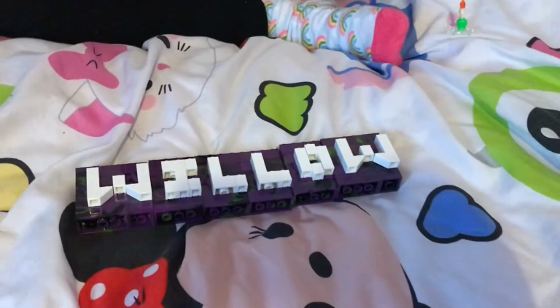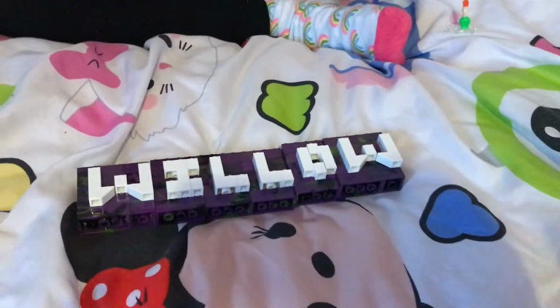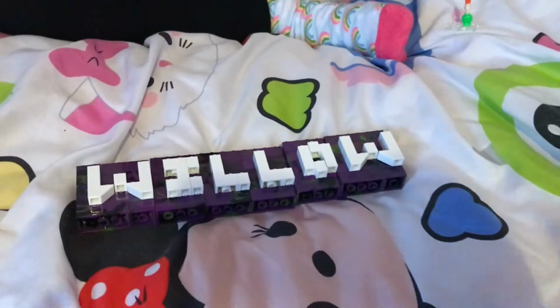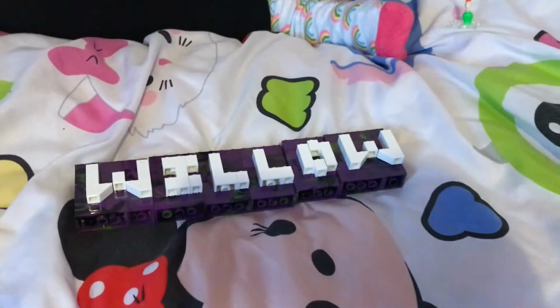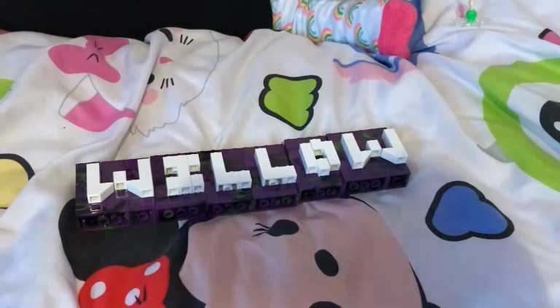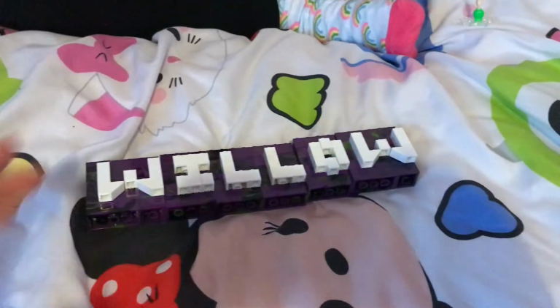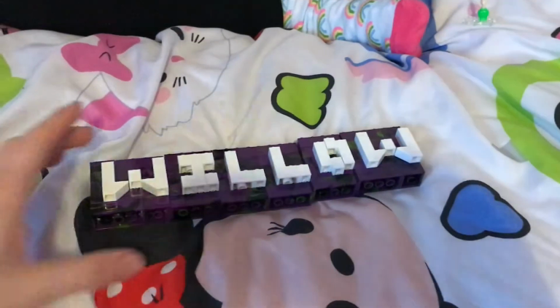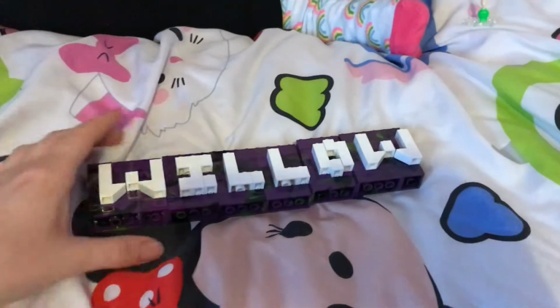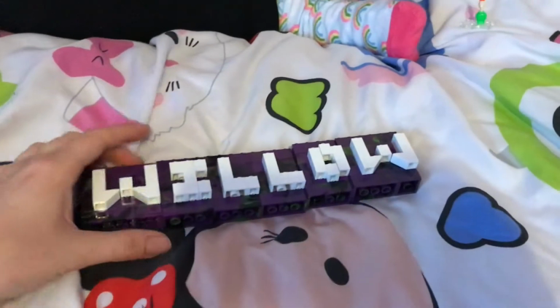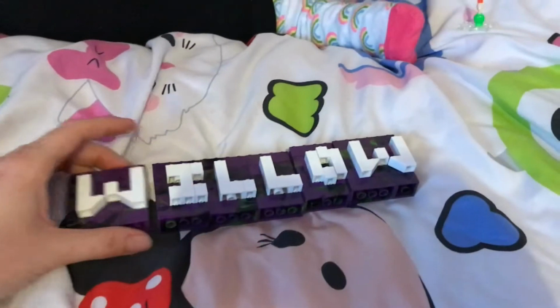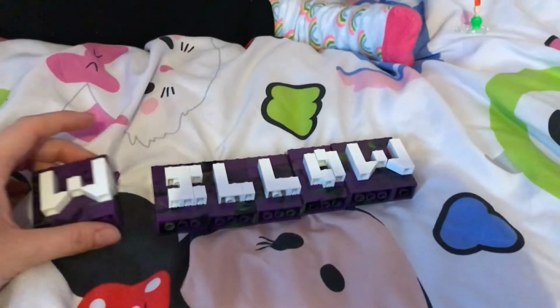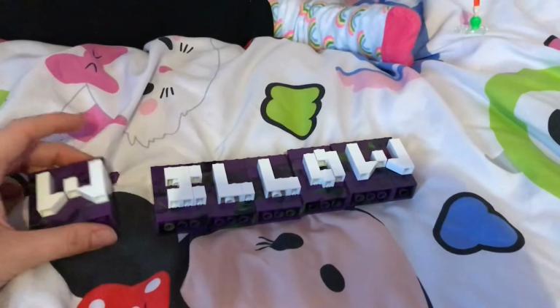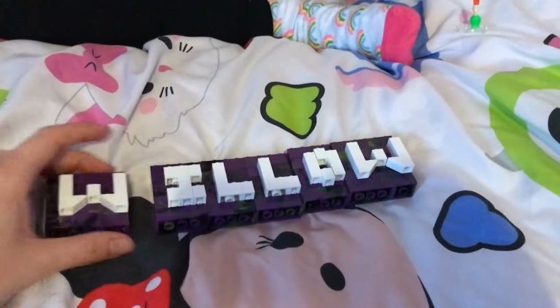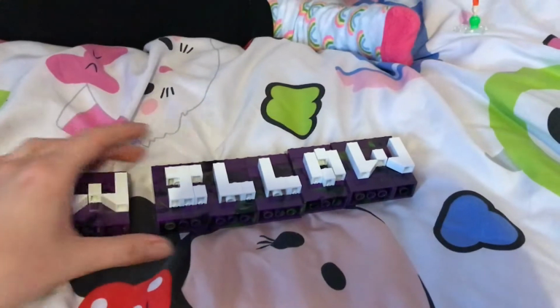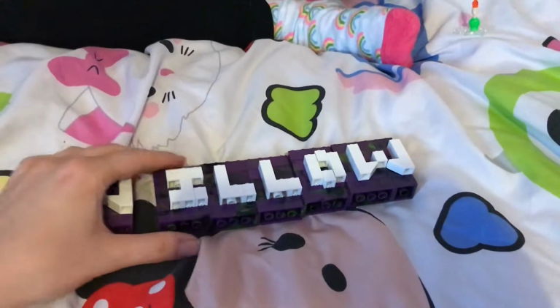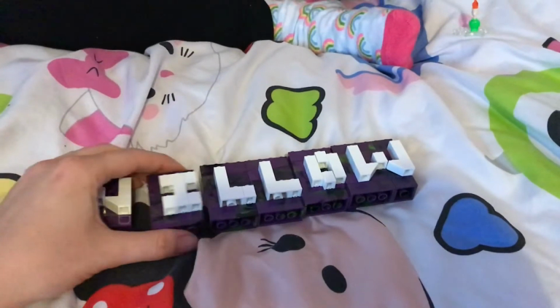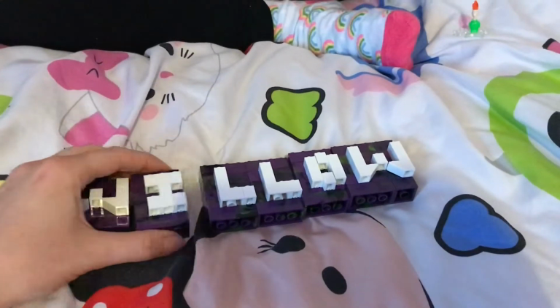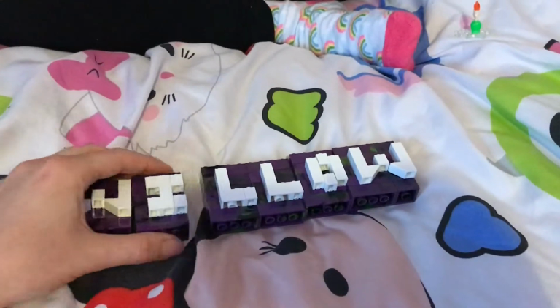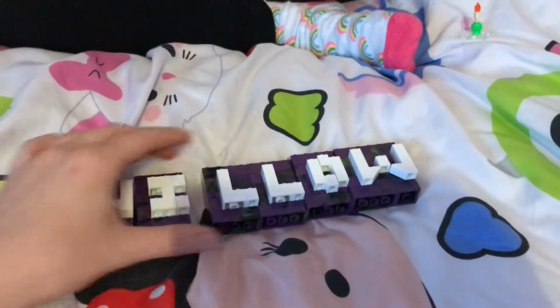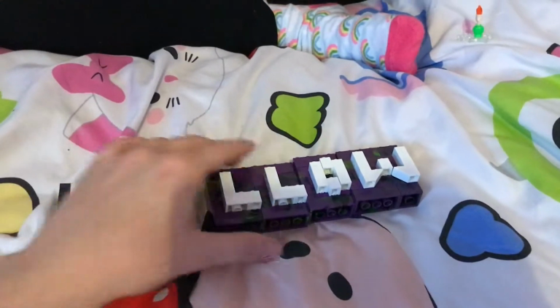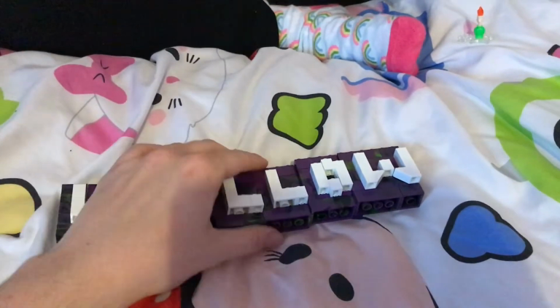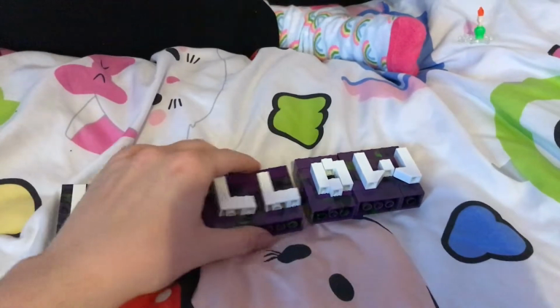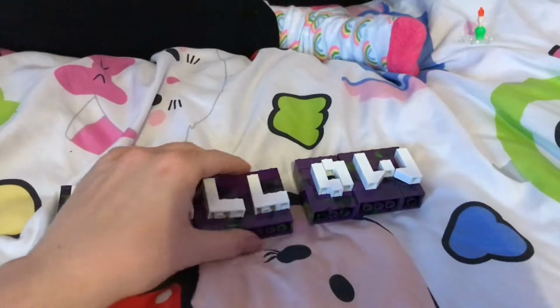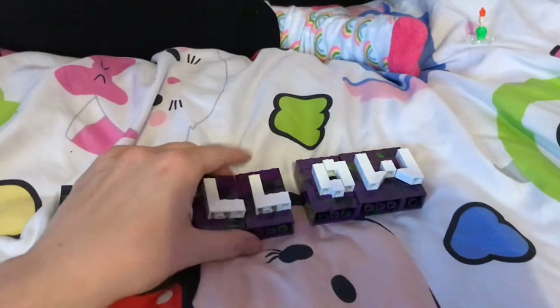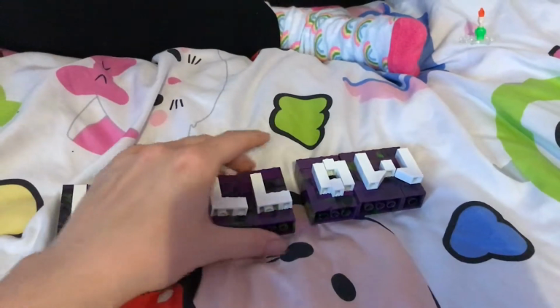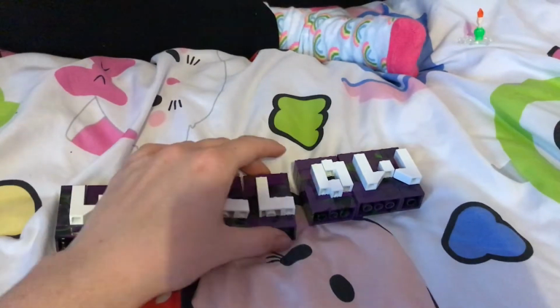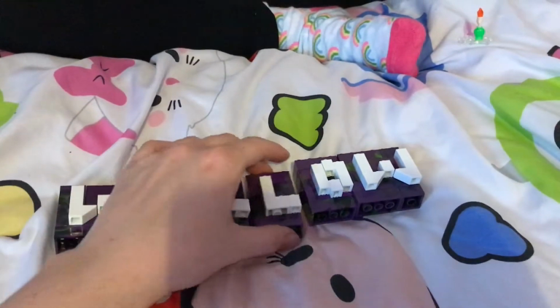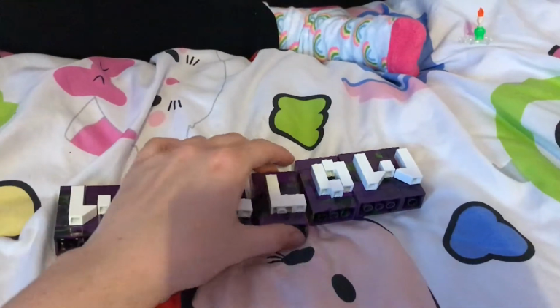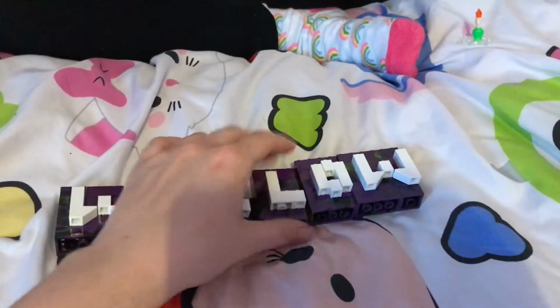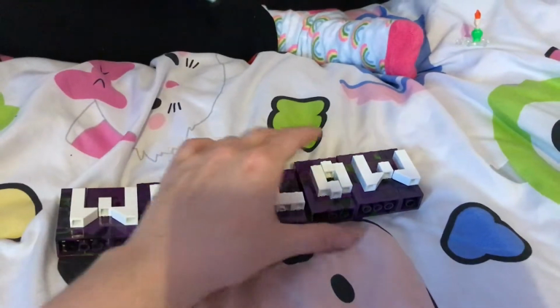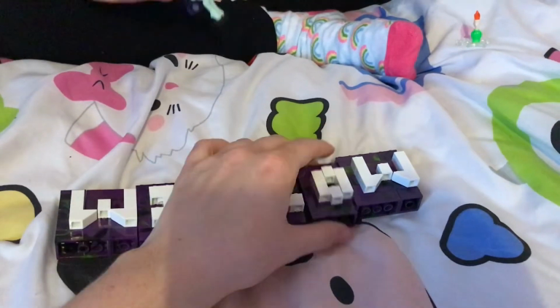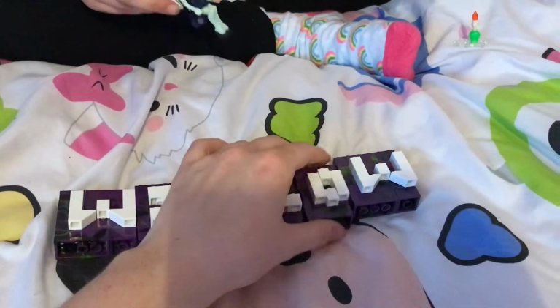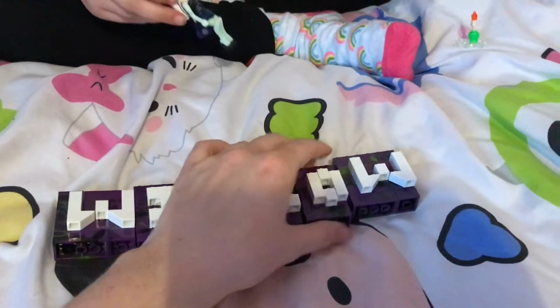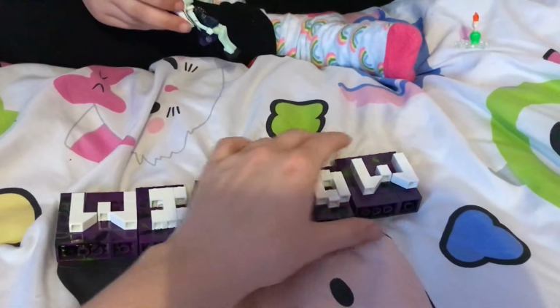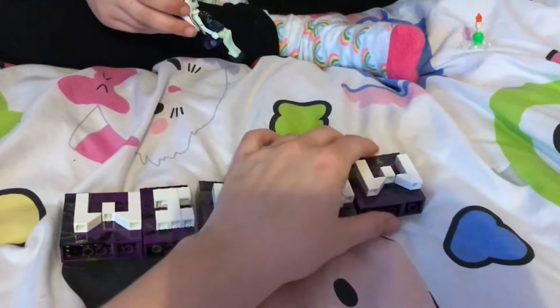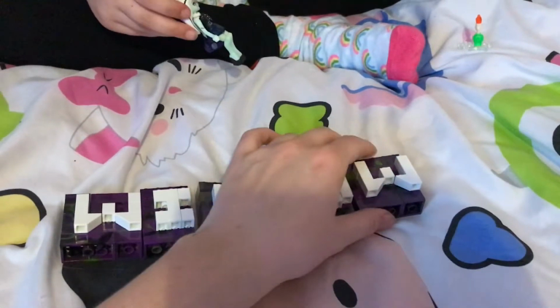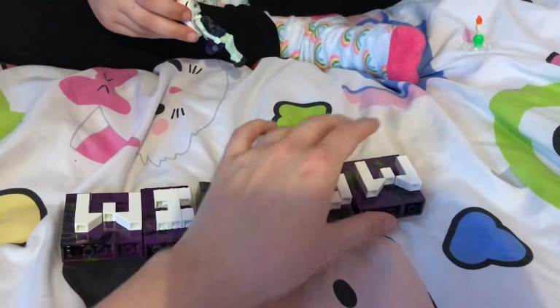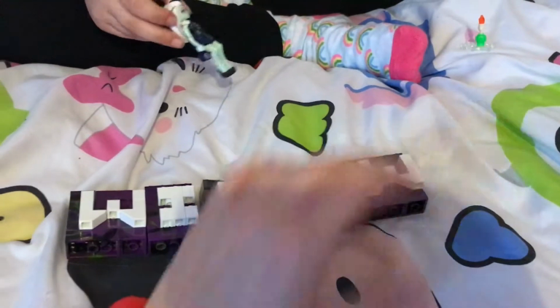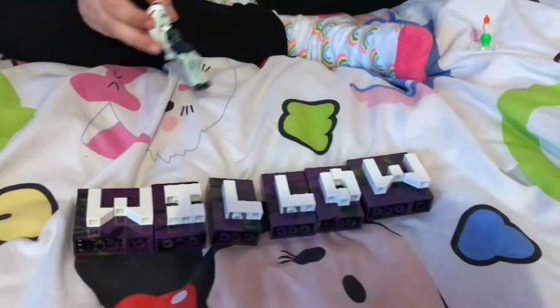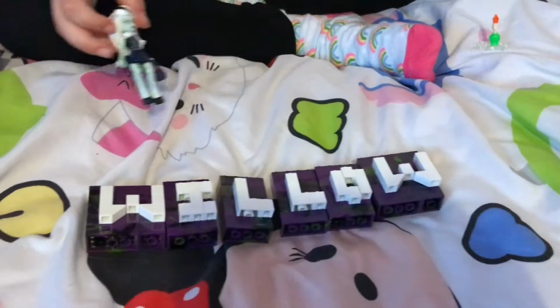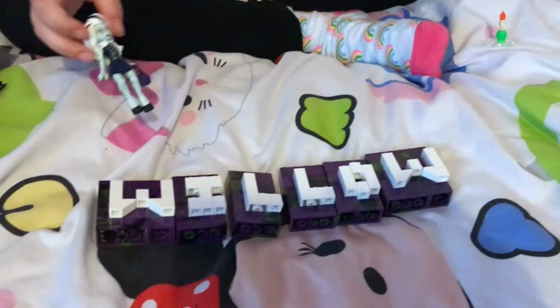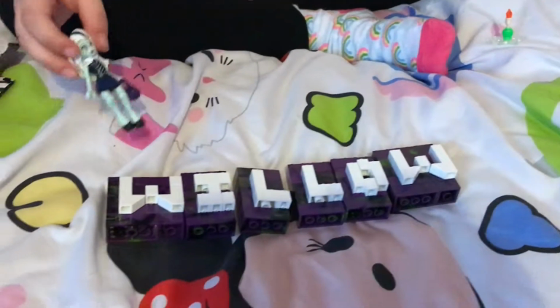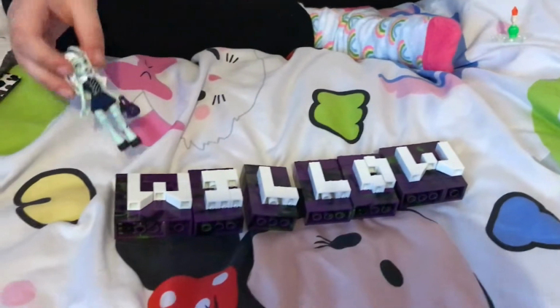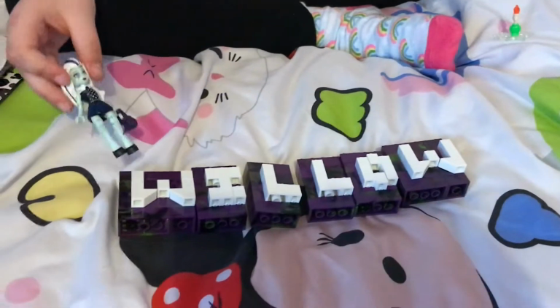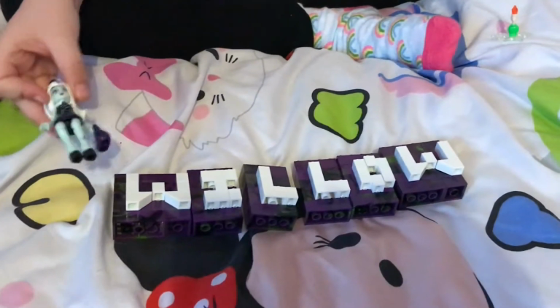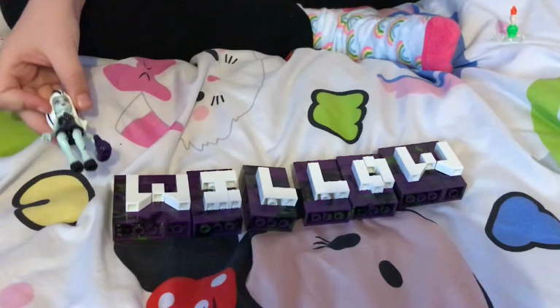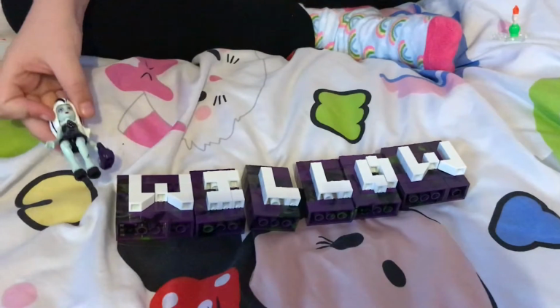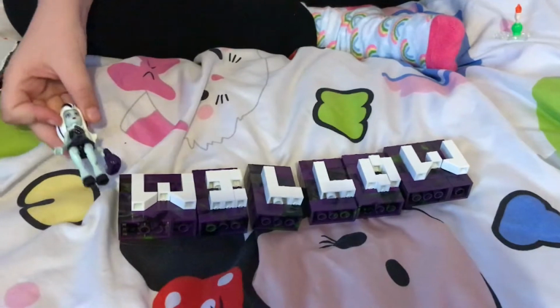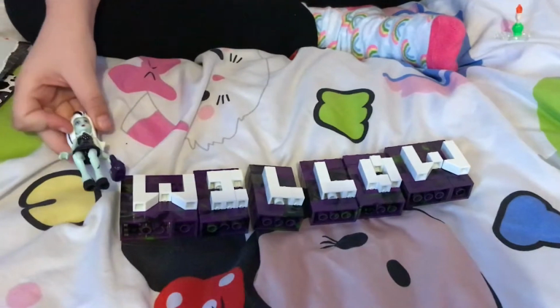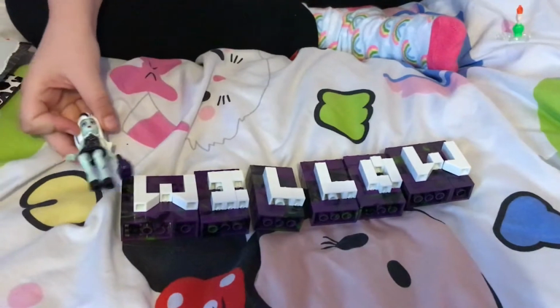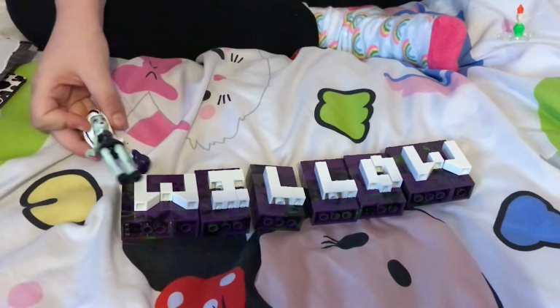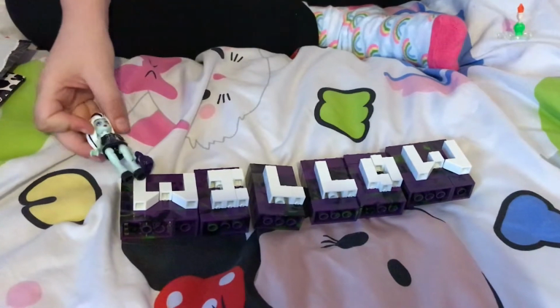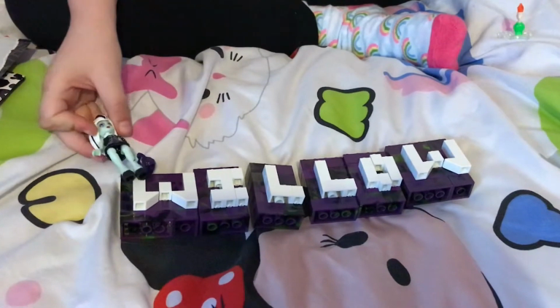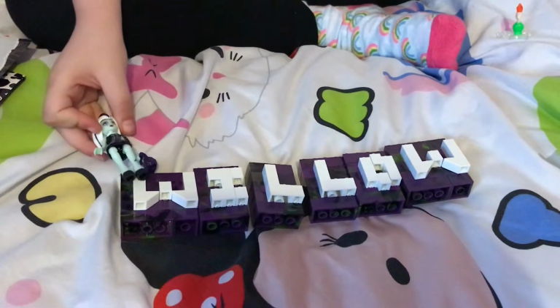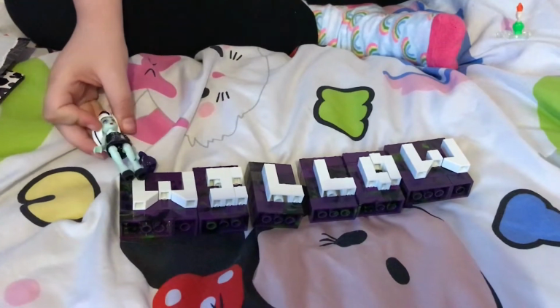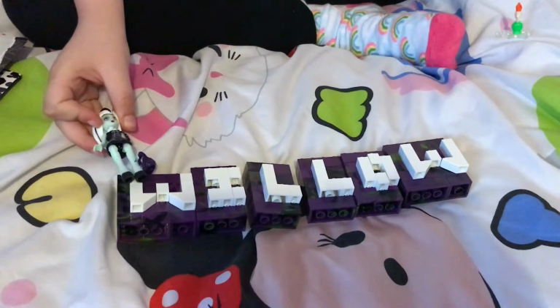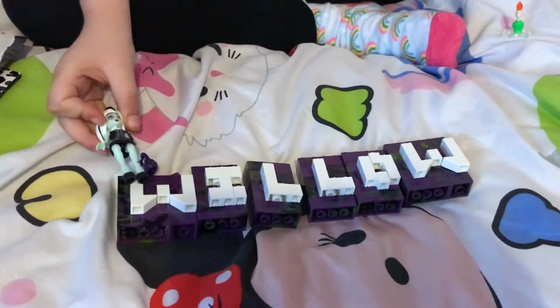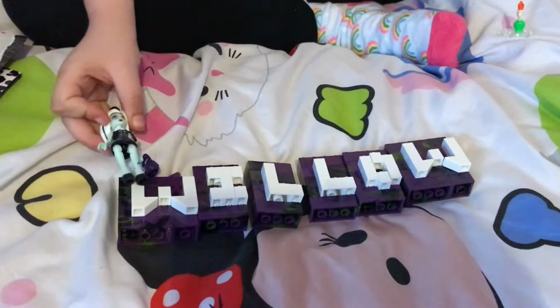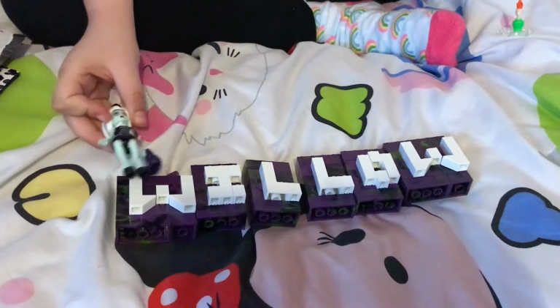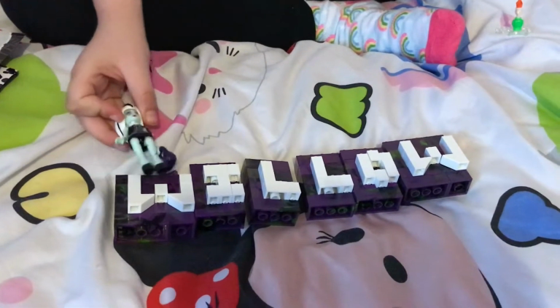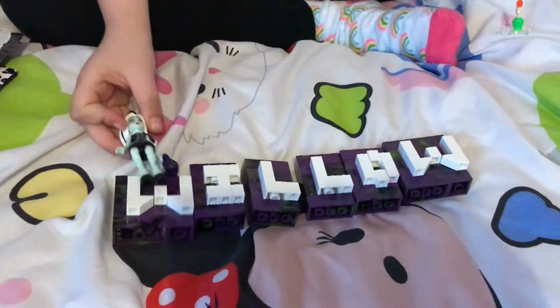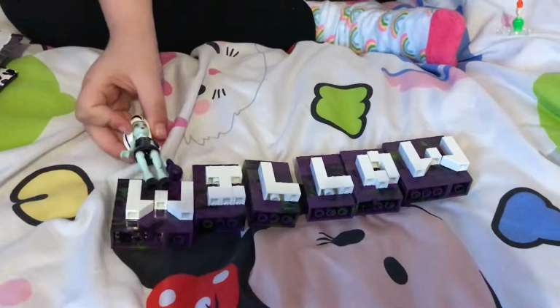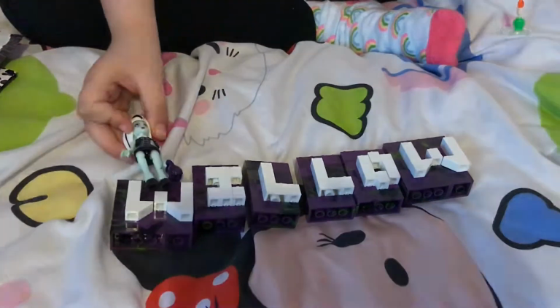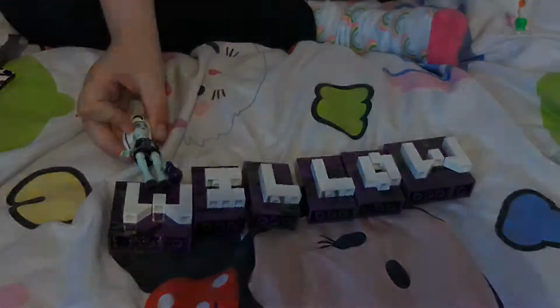So this is our finished letters — they're not attached yet, but these are the letters that we need. So we're going to follow the next steps and see what we need to do.